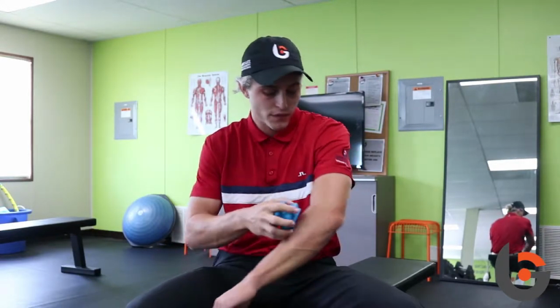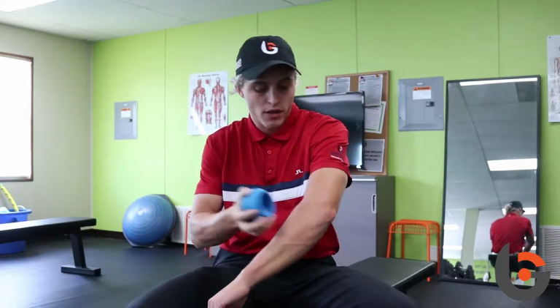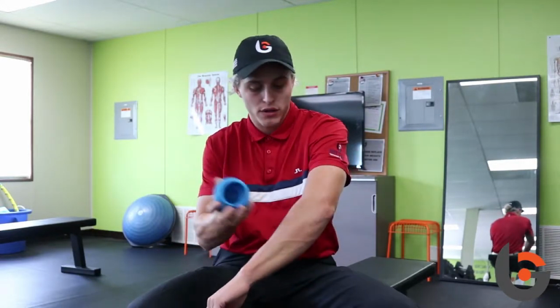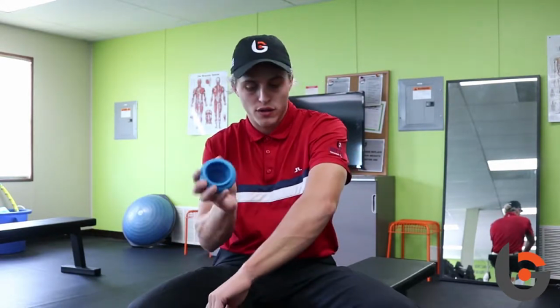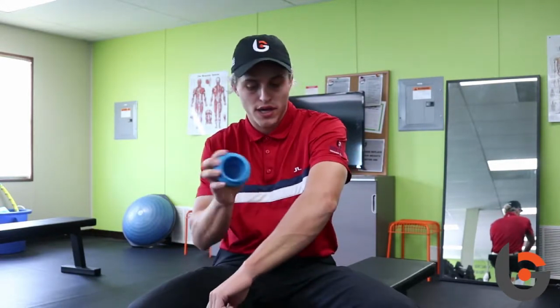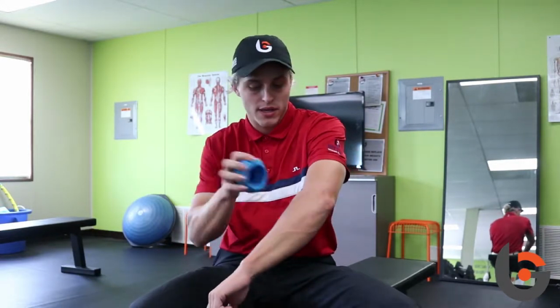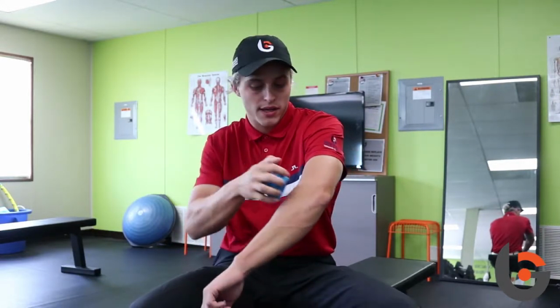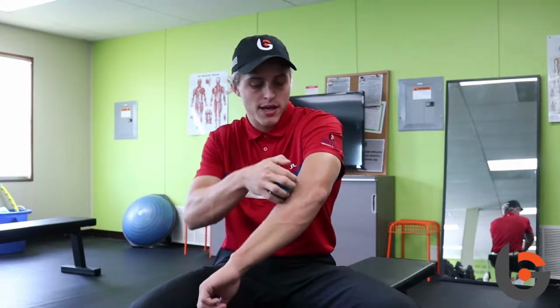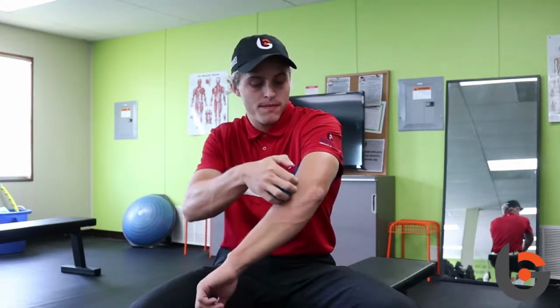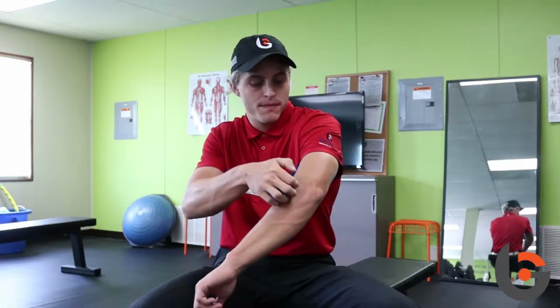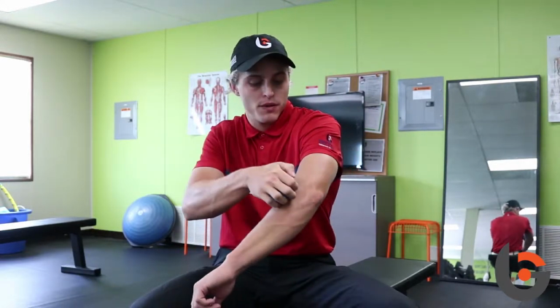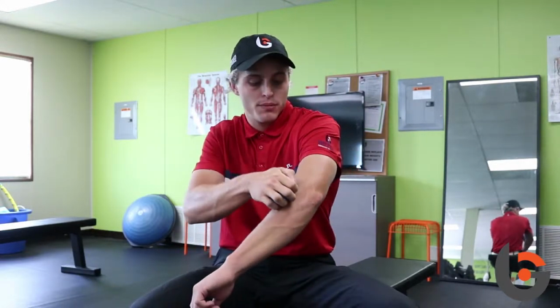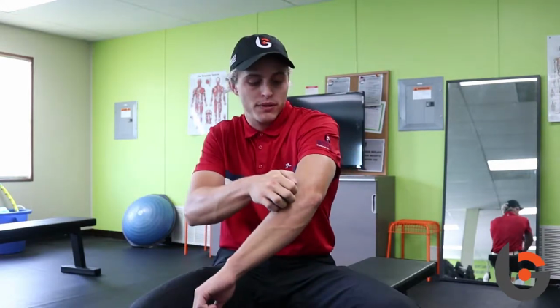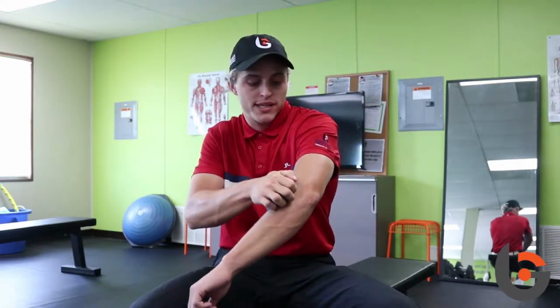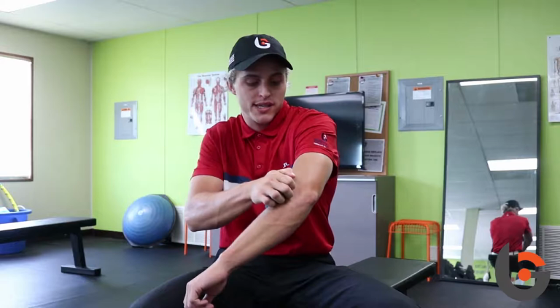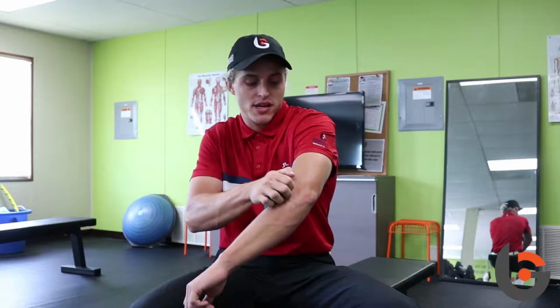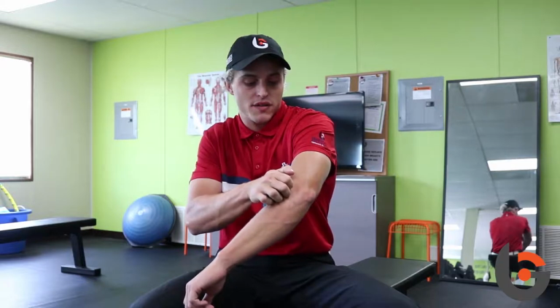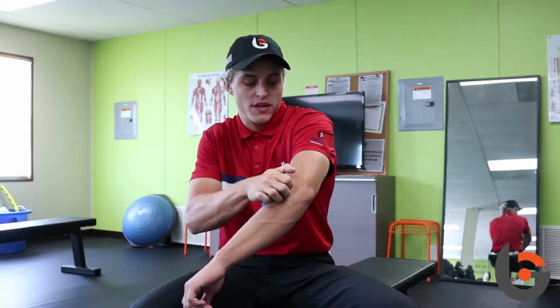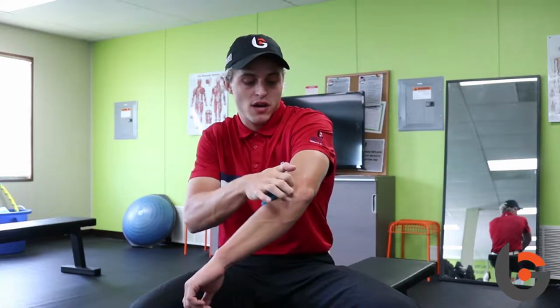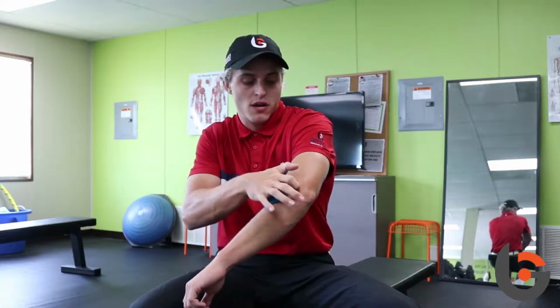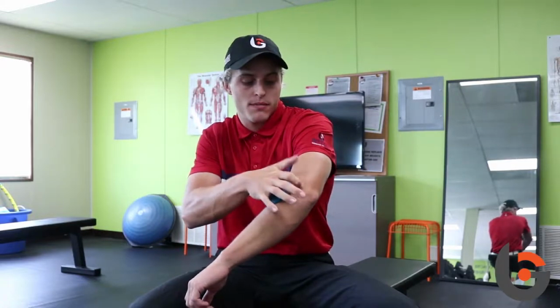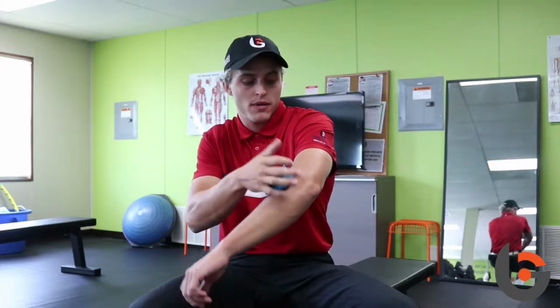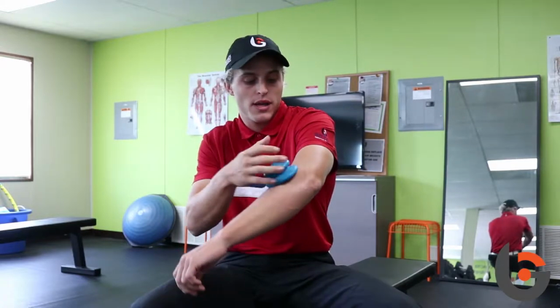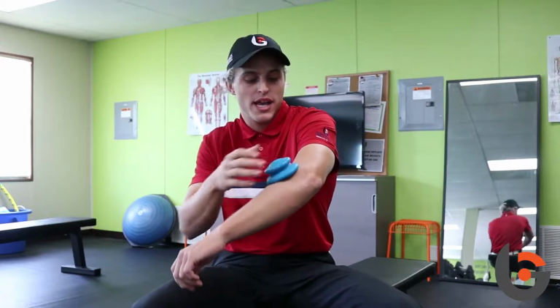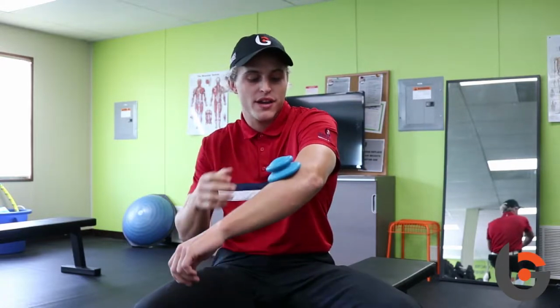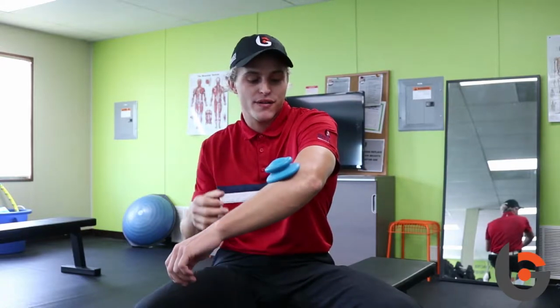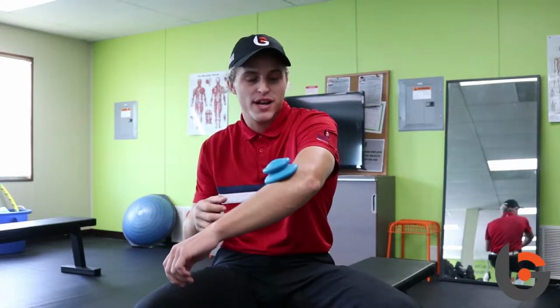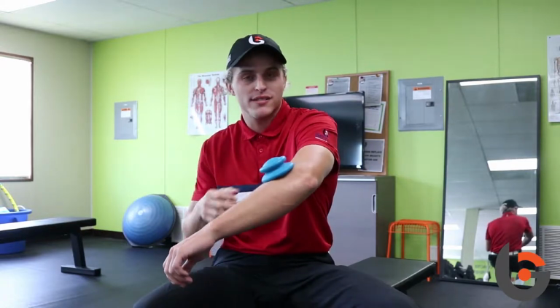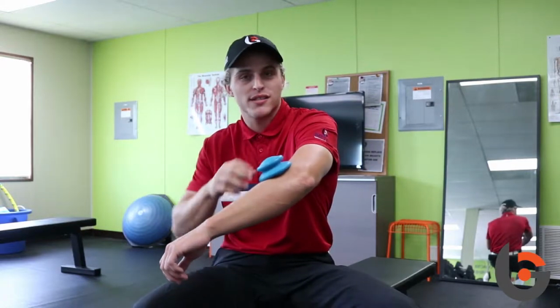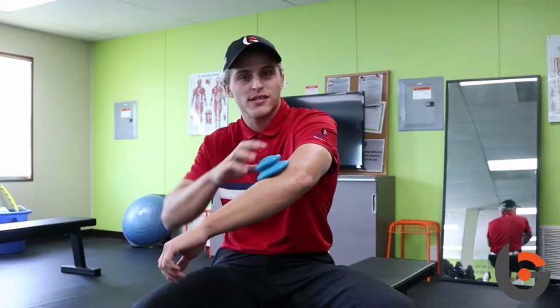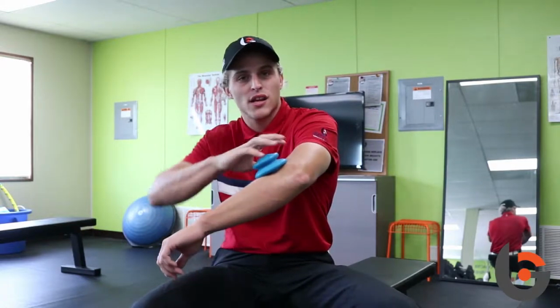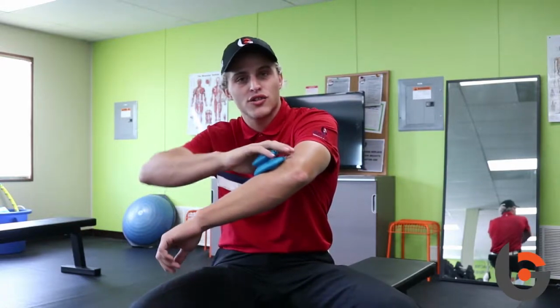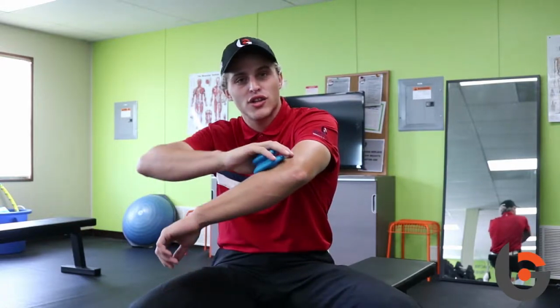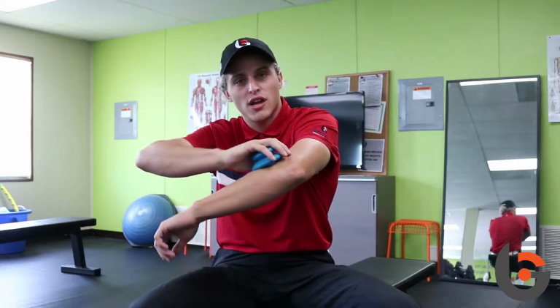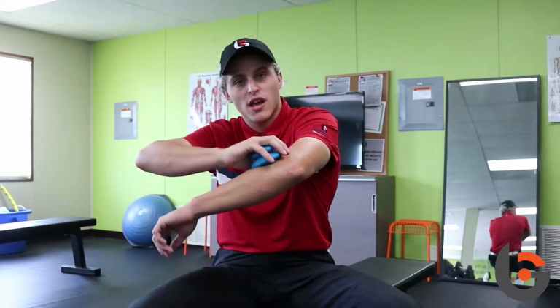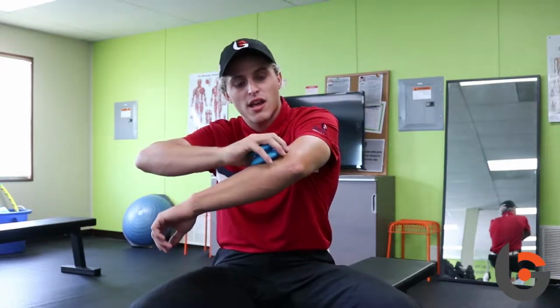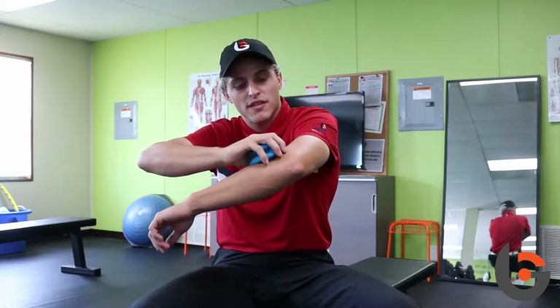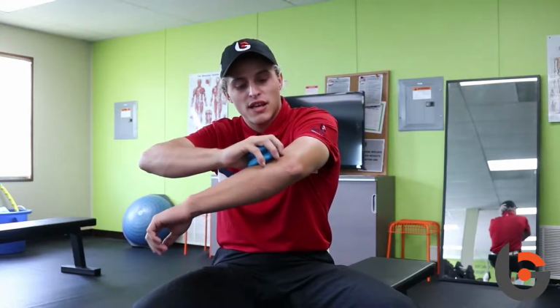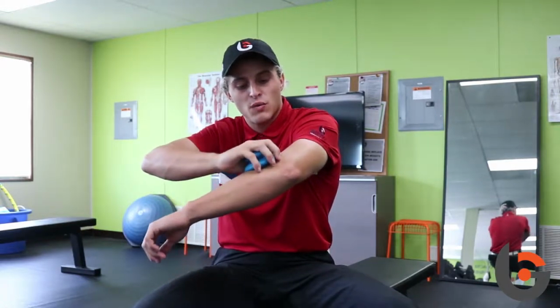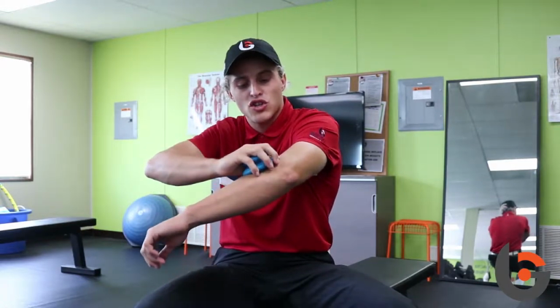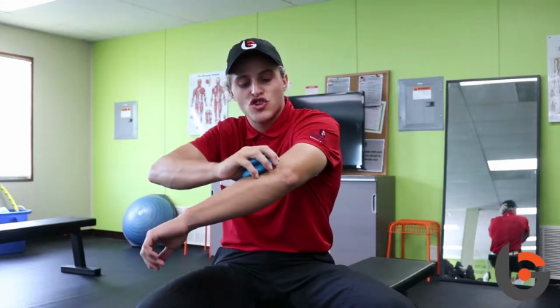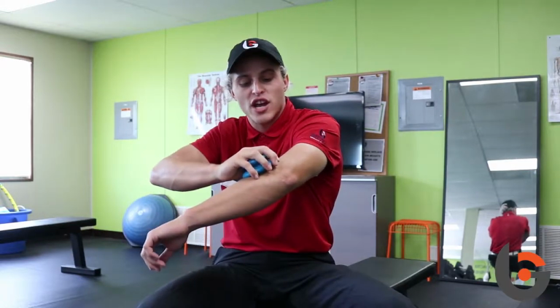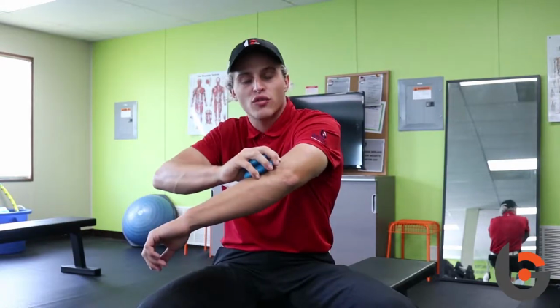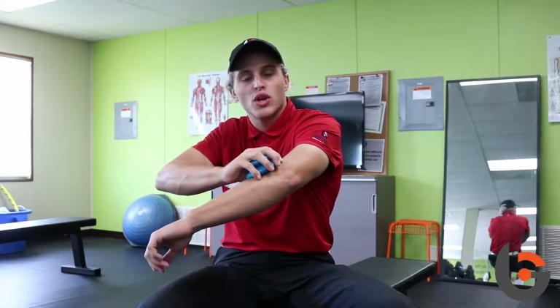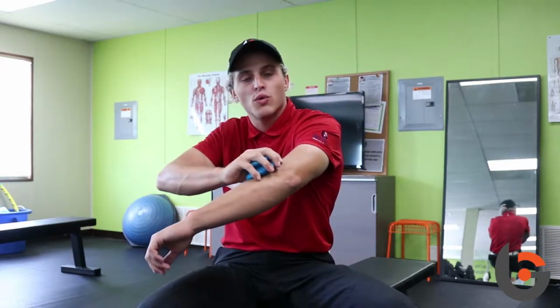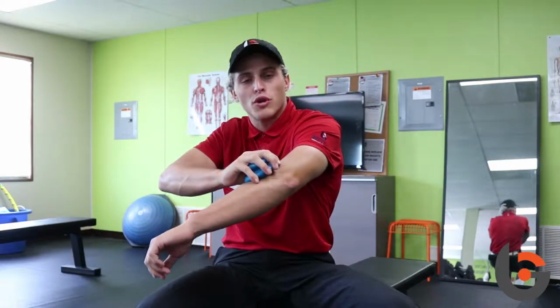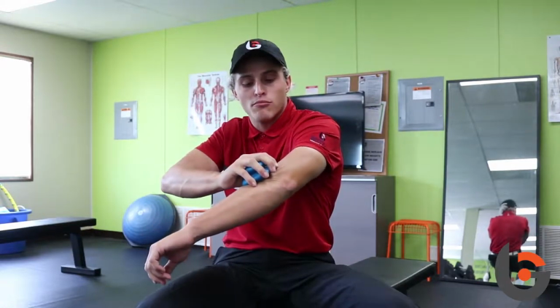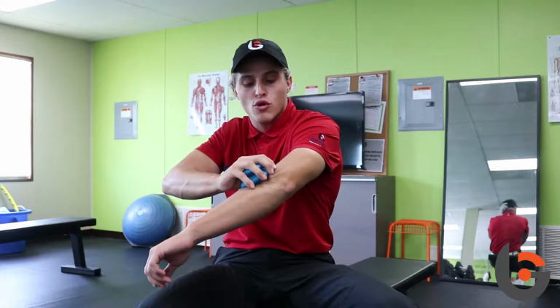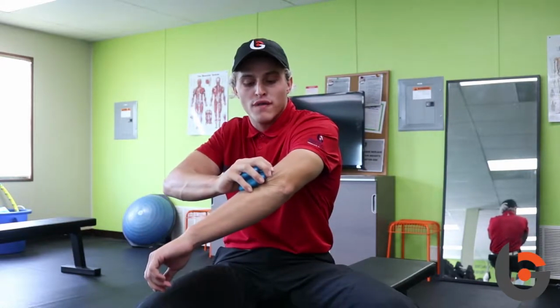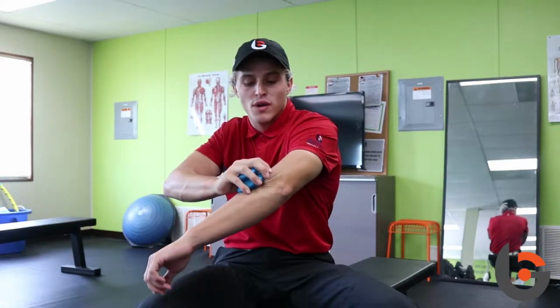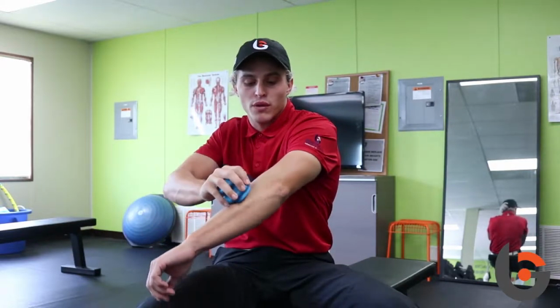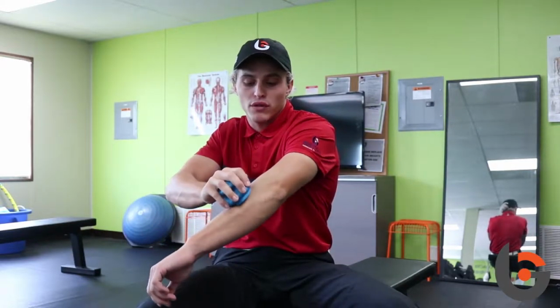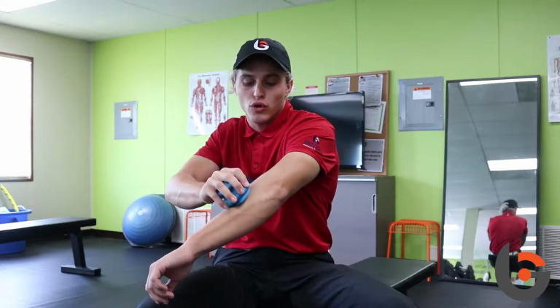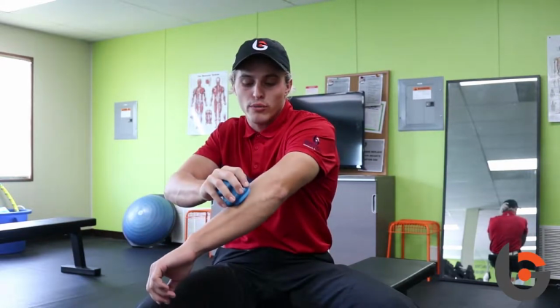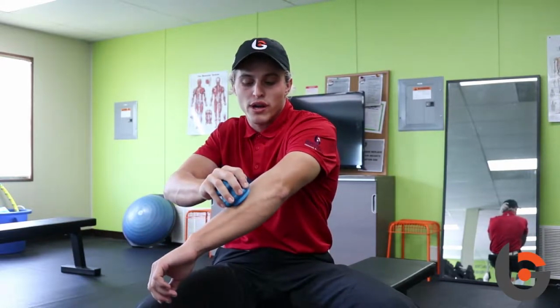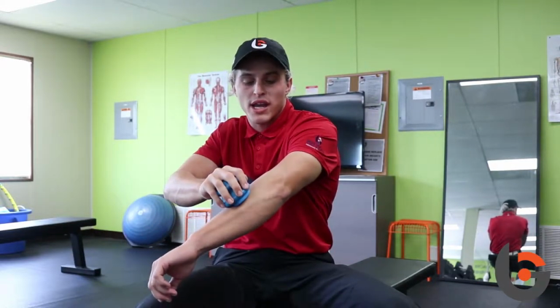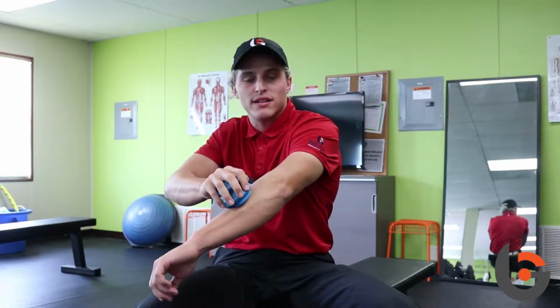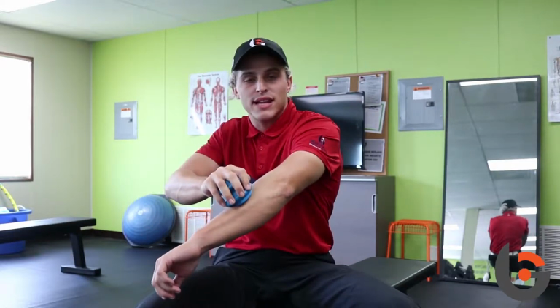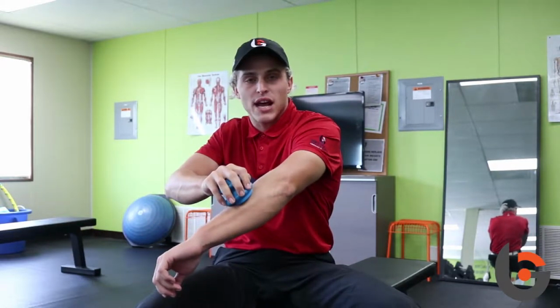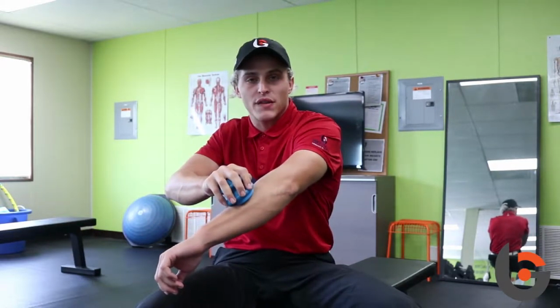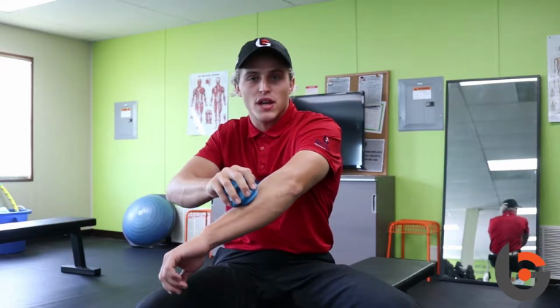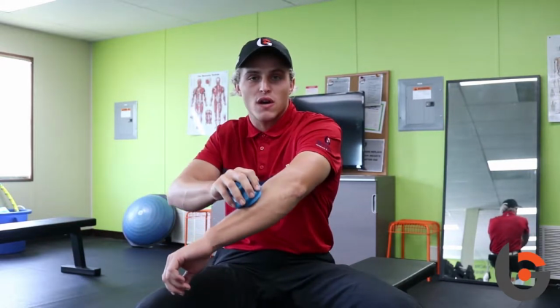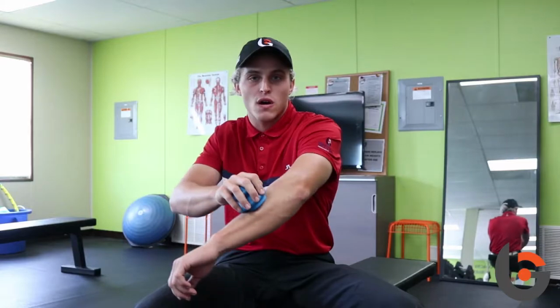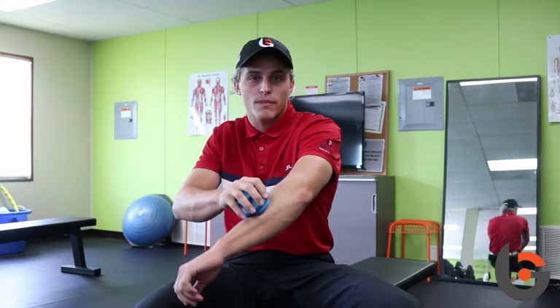You take the cup, you place it on the arm, it creates a suction, then we generally would move it with lubricant down the arm.